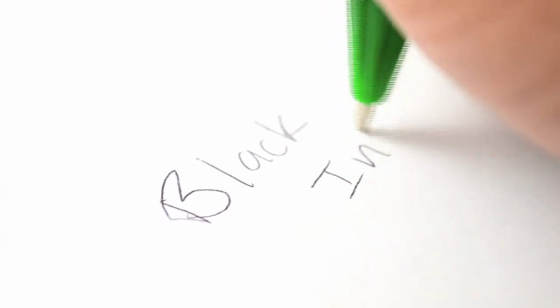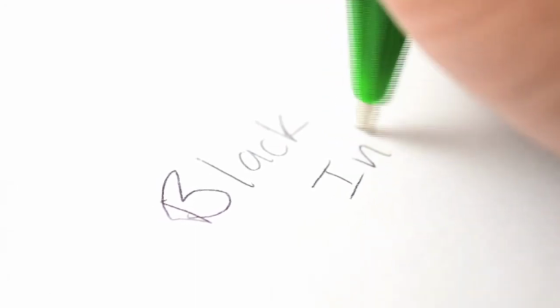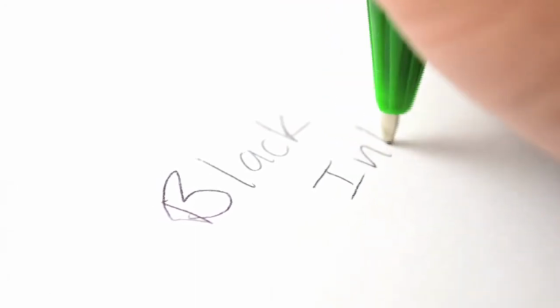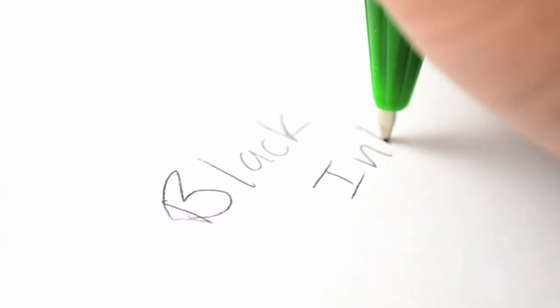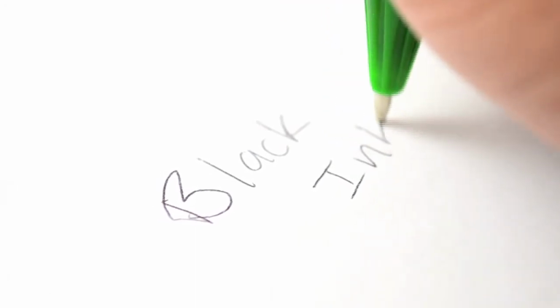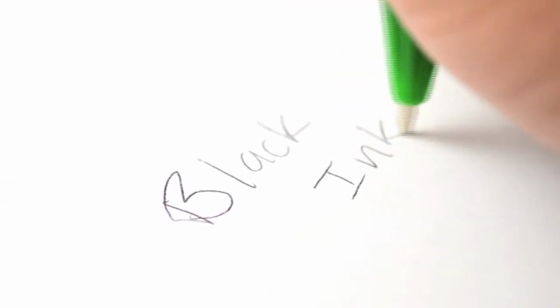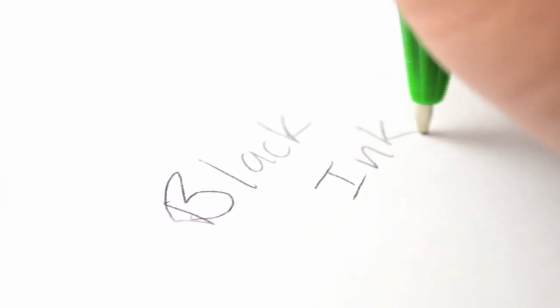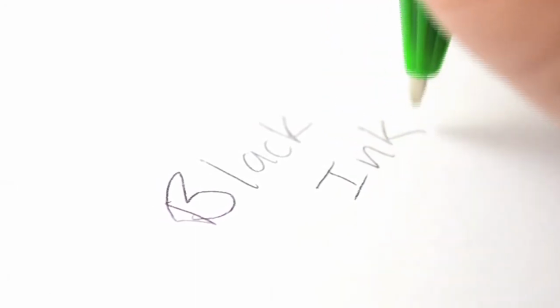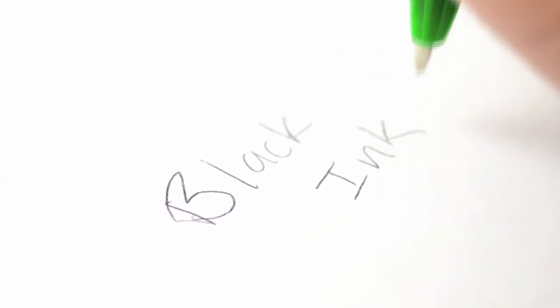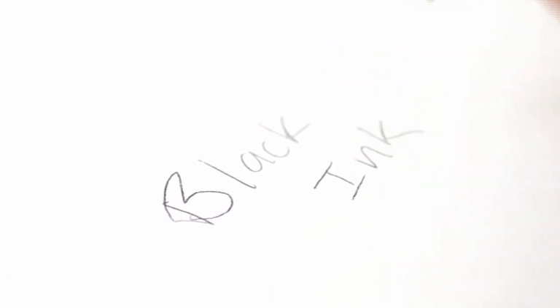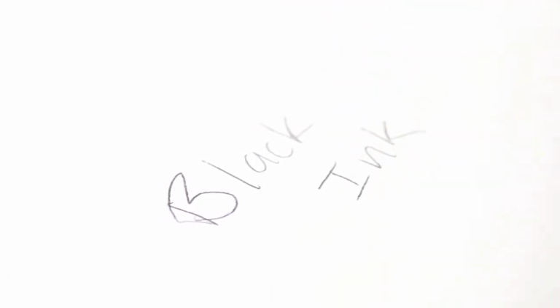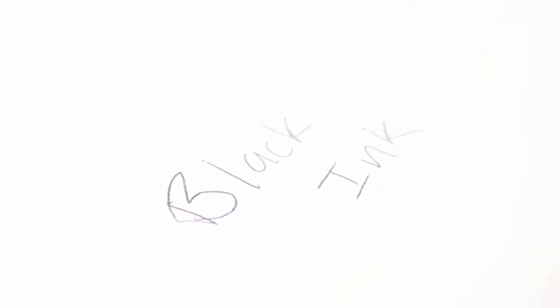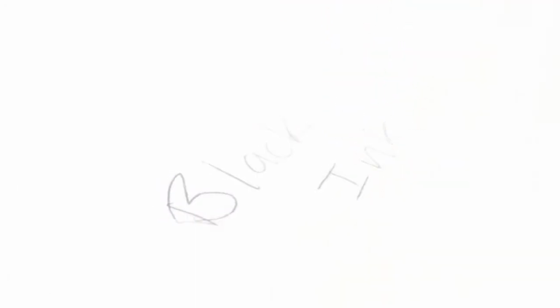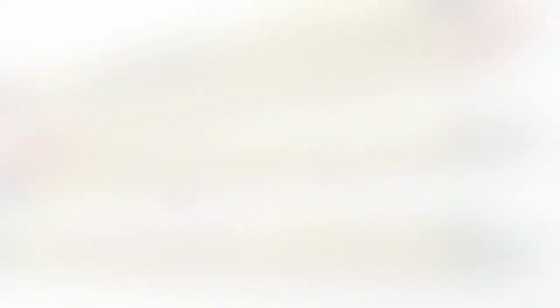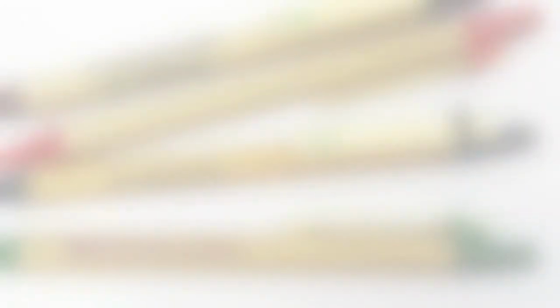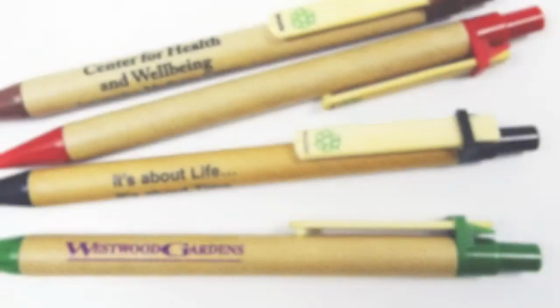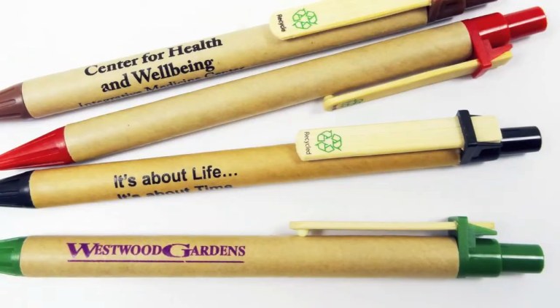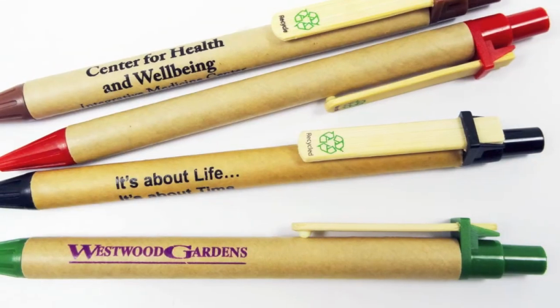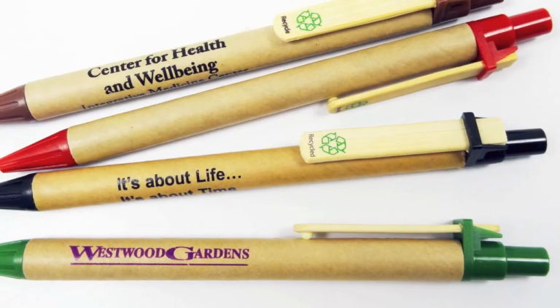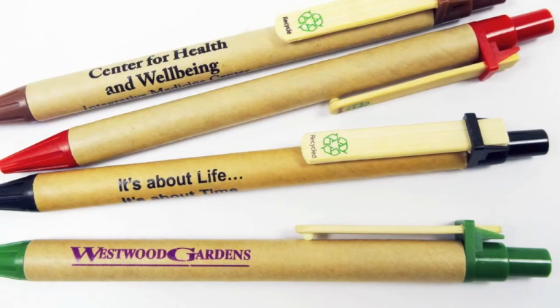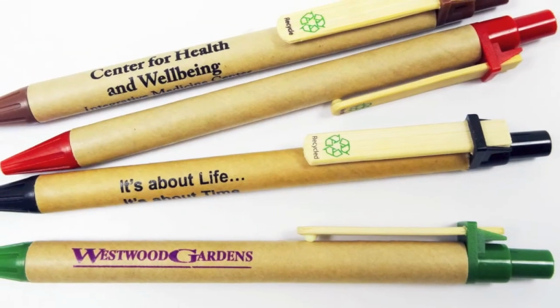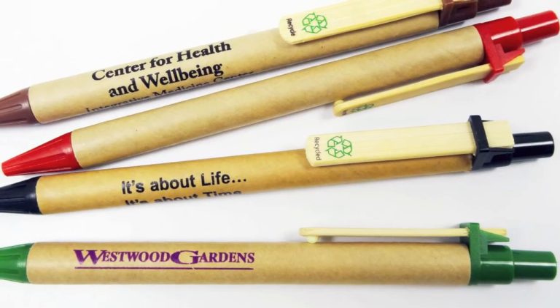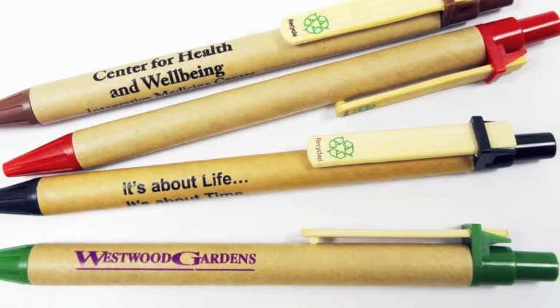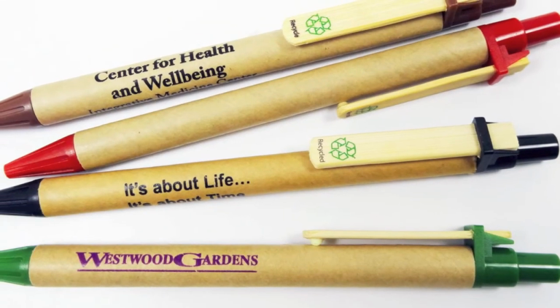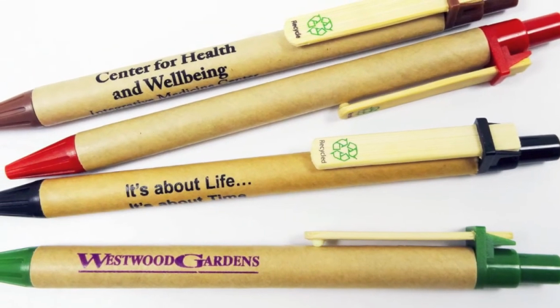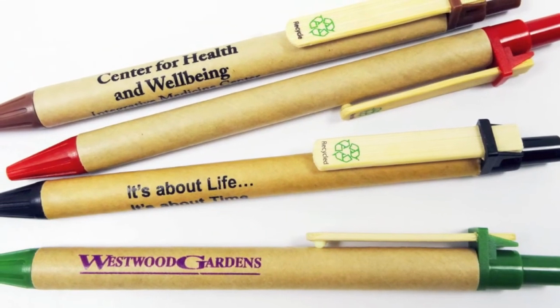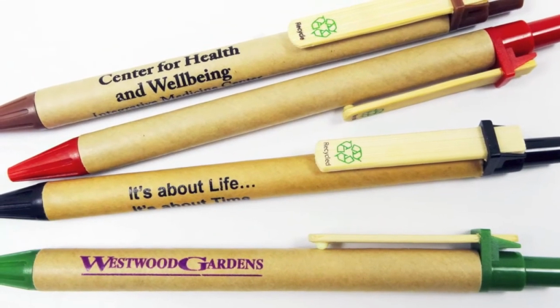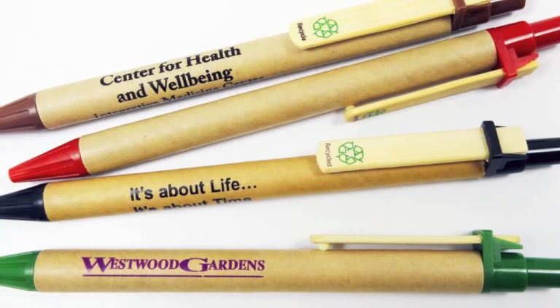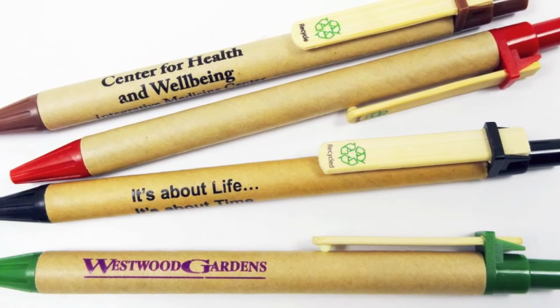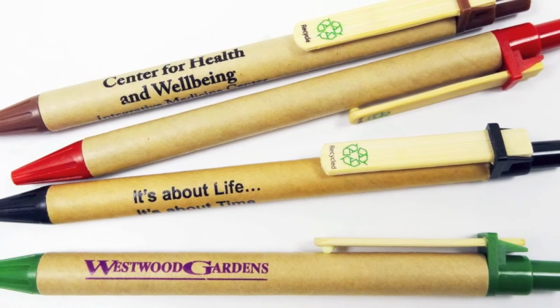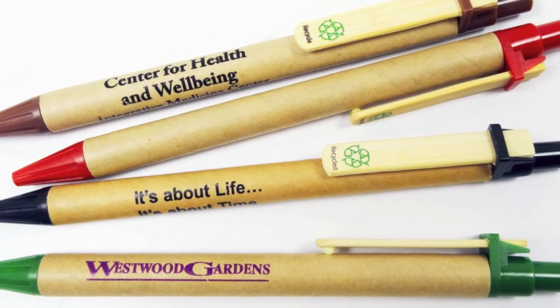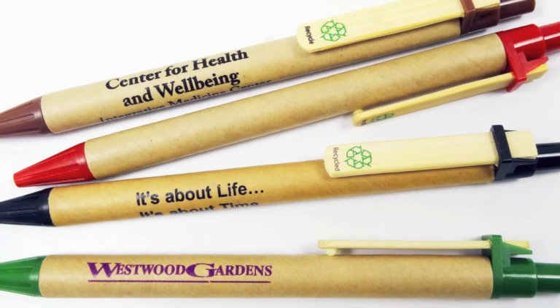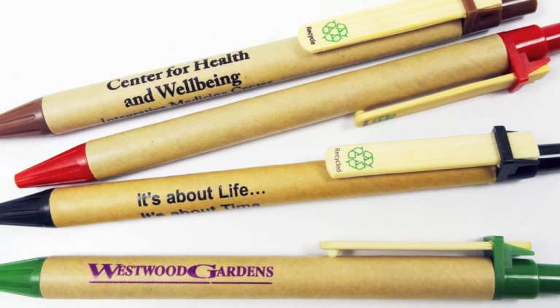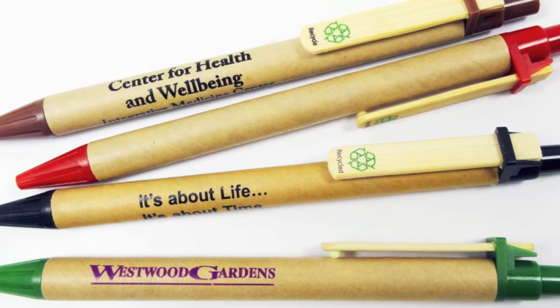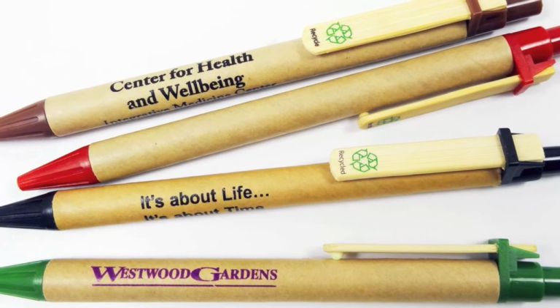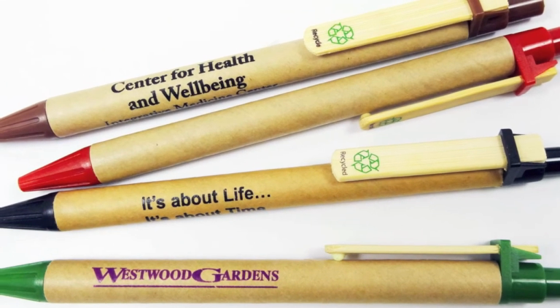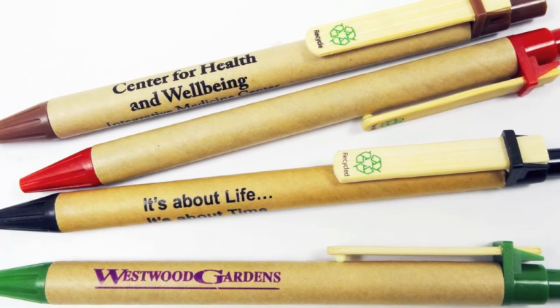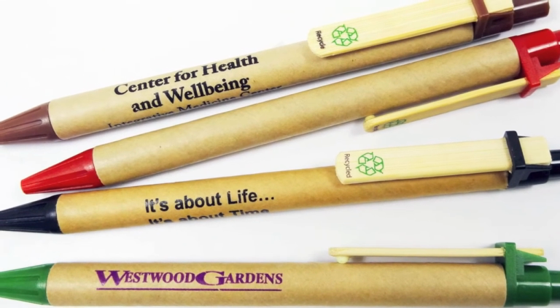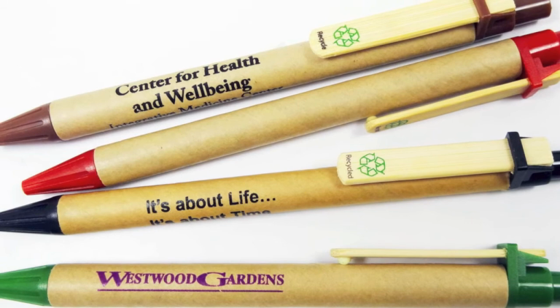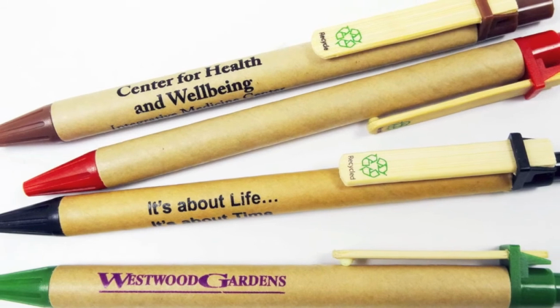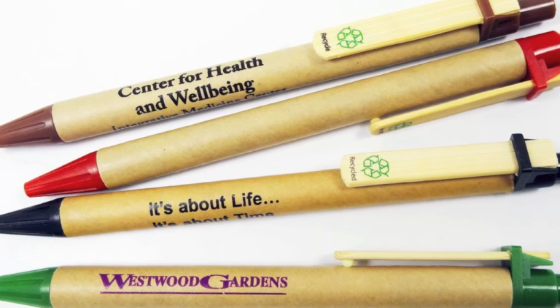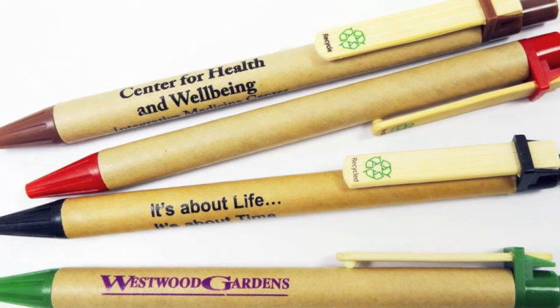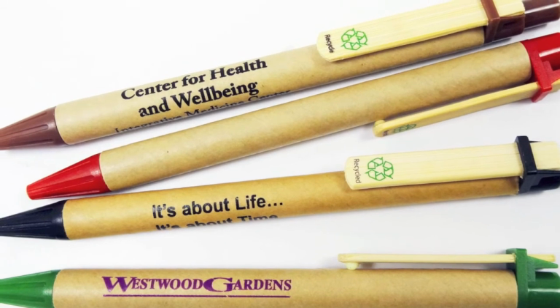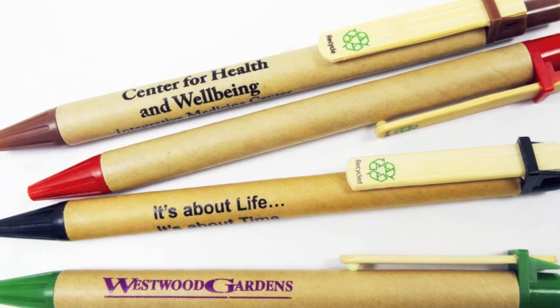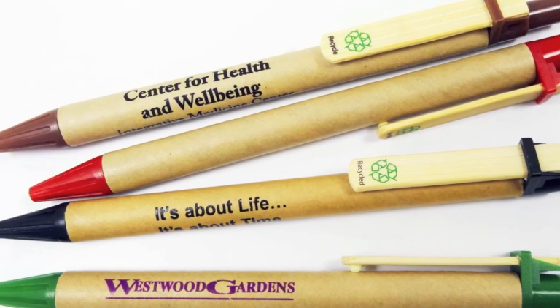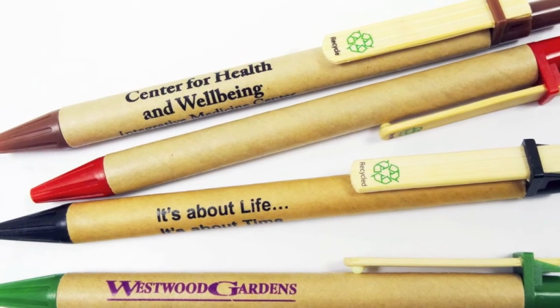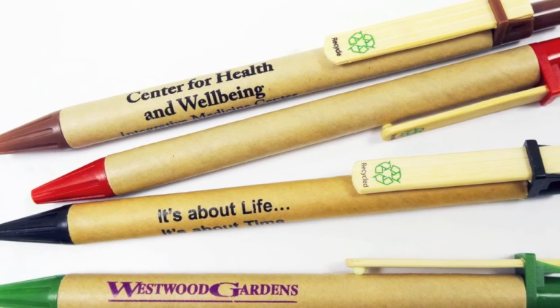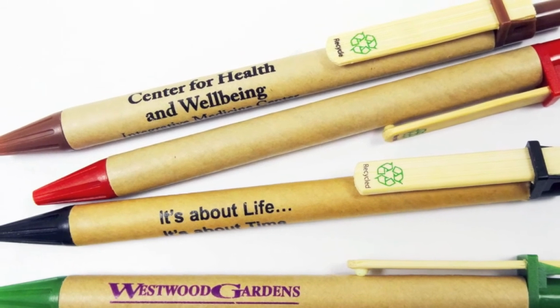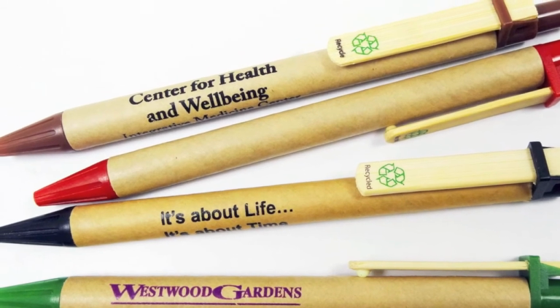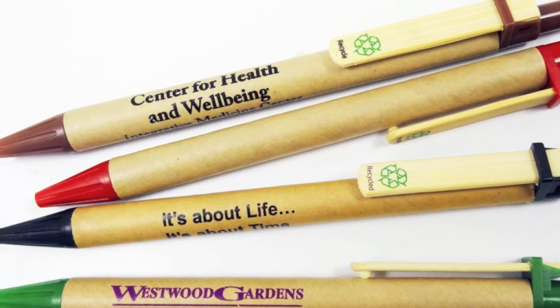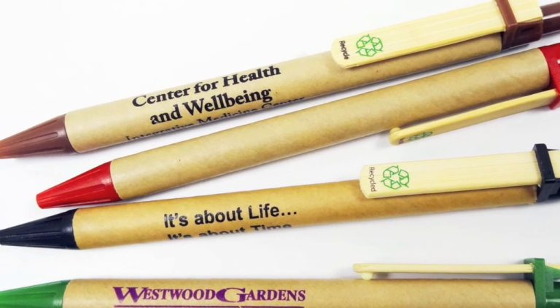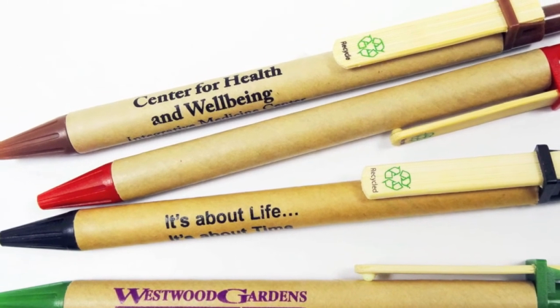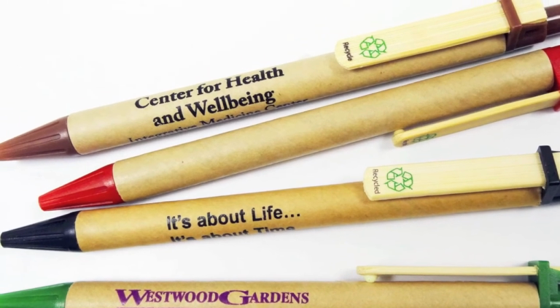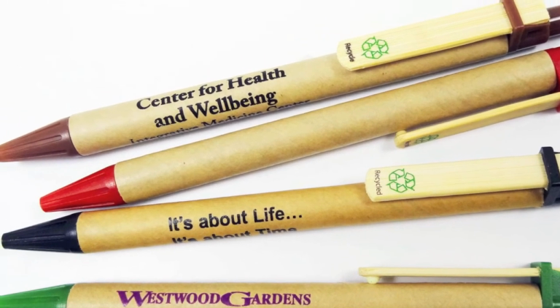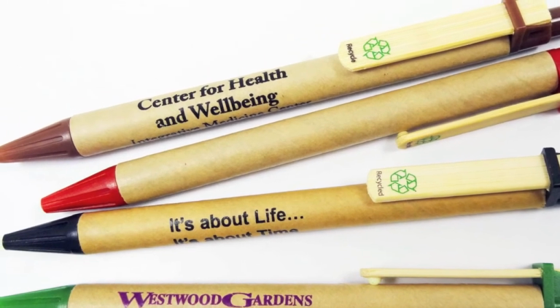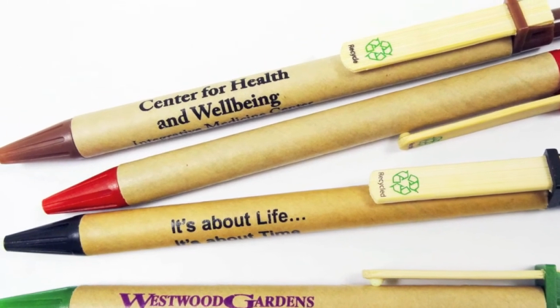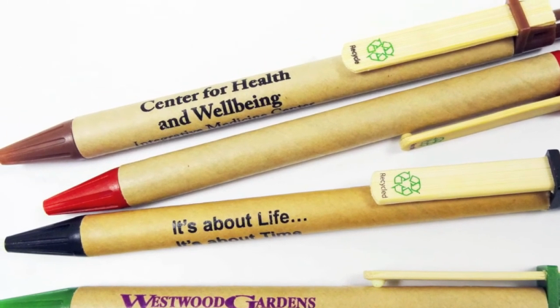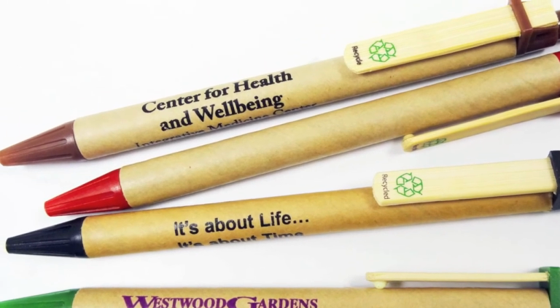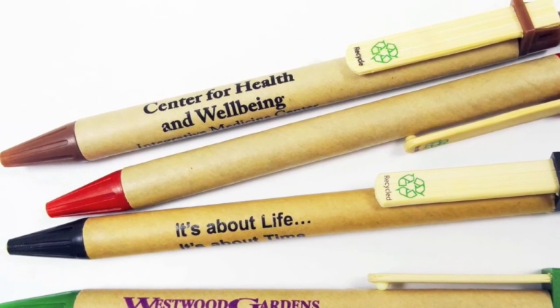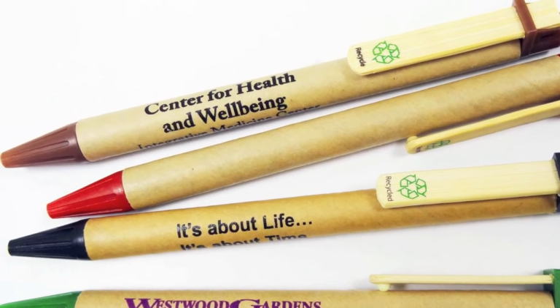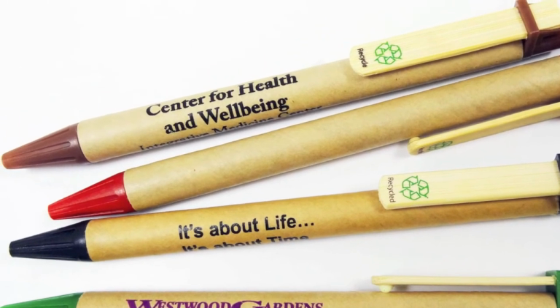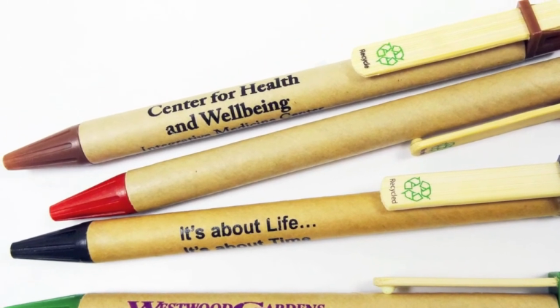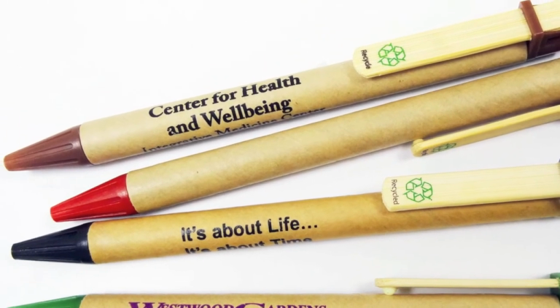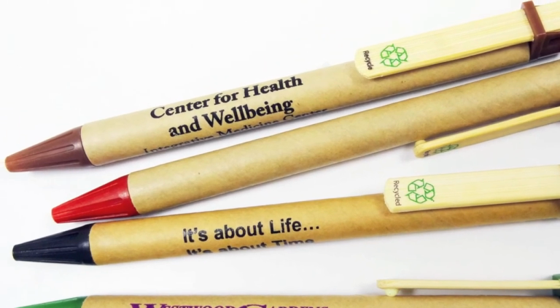Each pen contains a German ink cartridge and writes in black documental ink and comes with a variety of accent color choices.